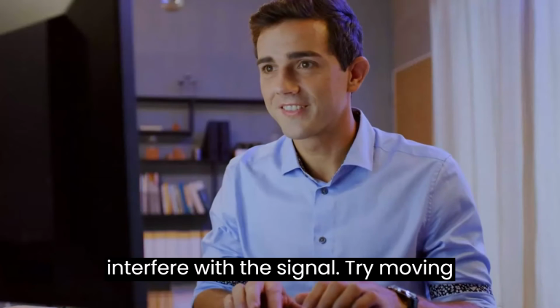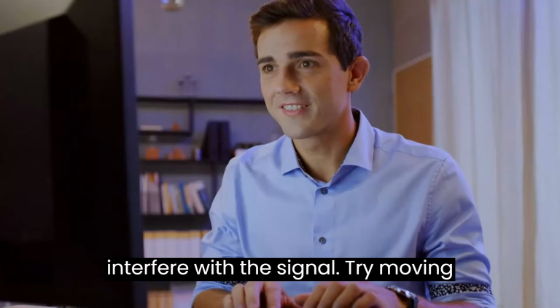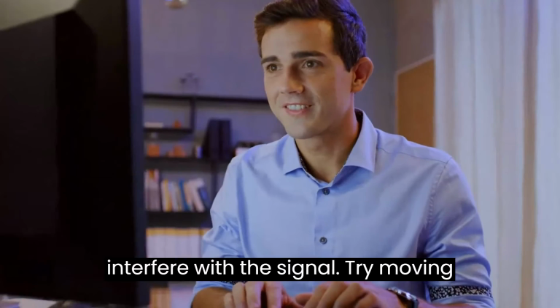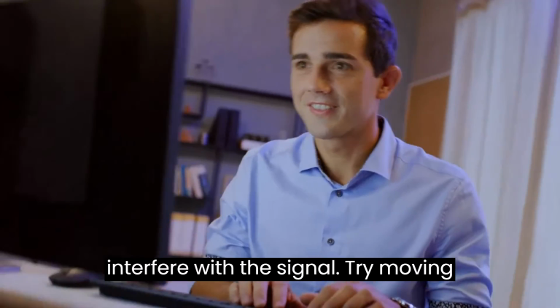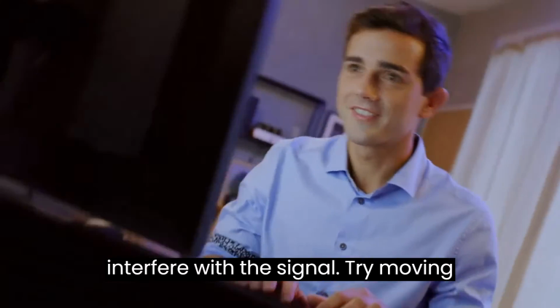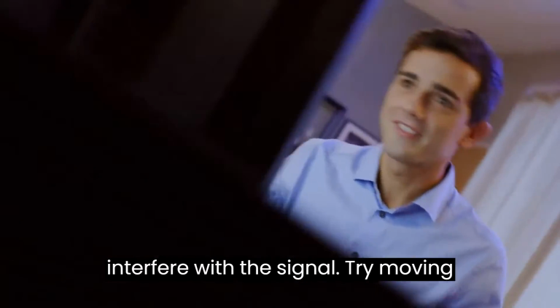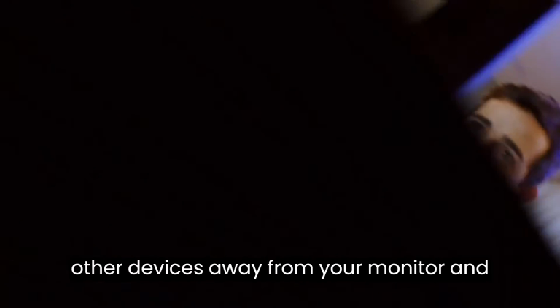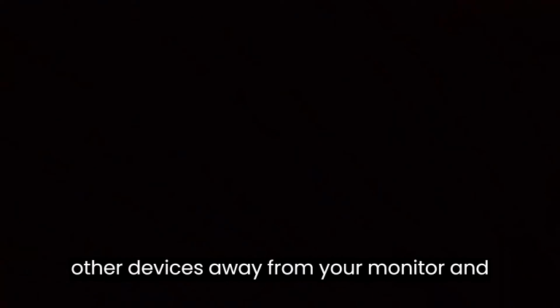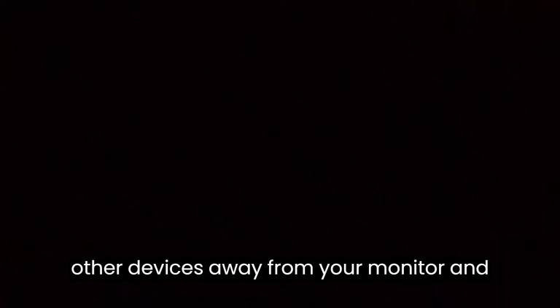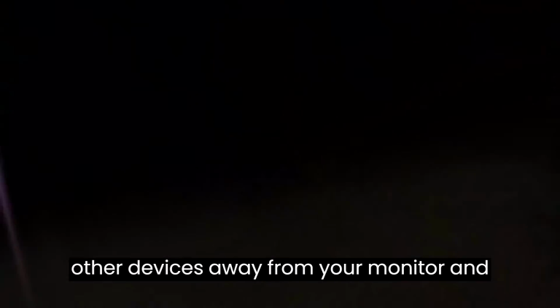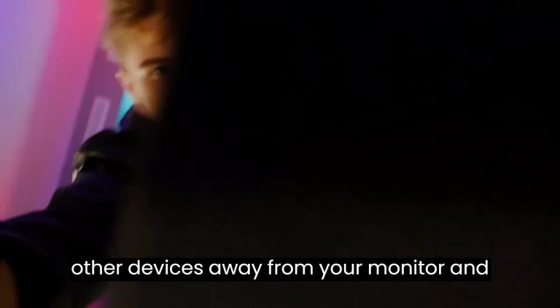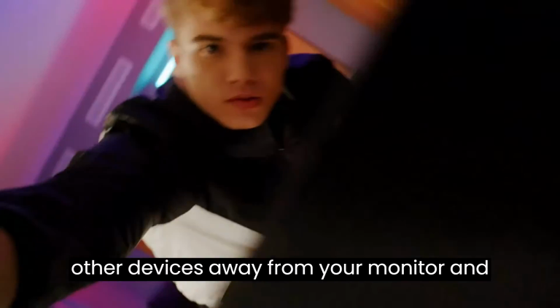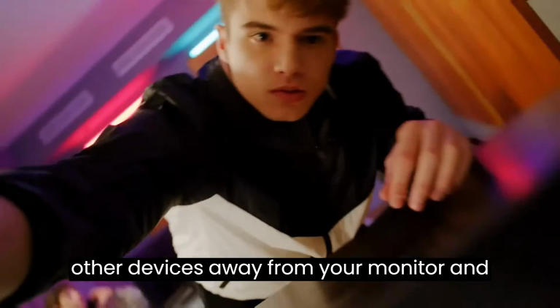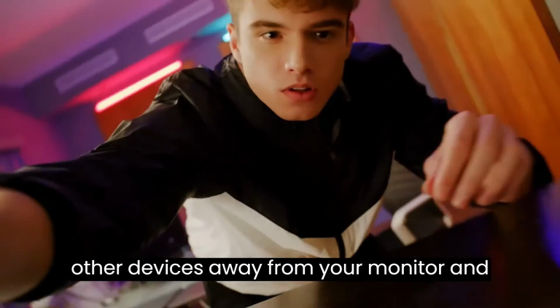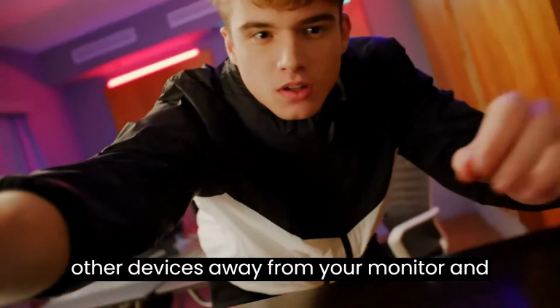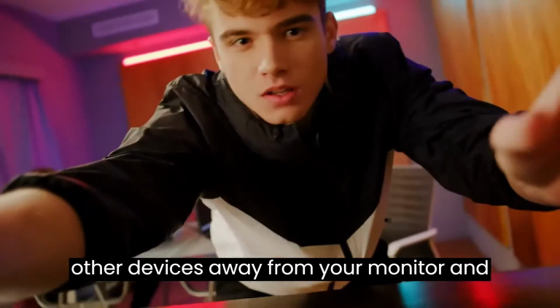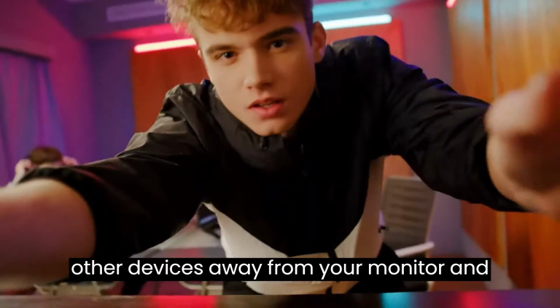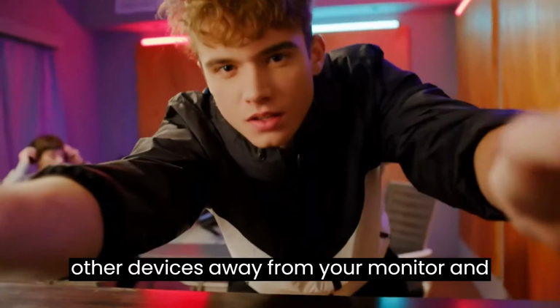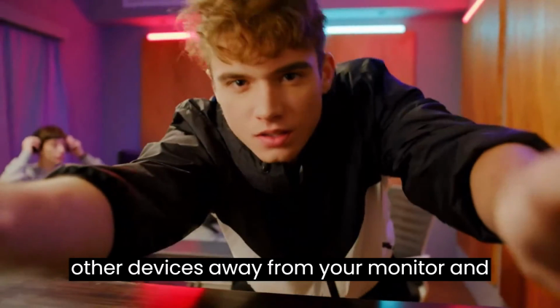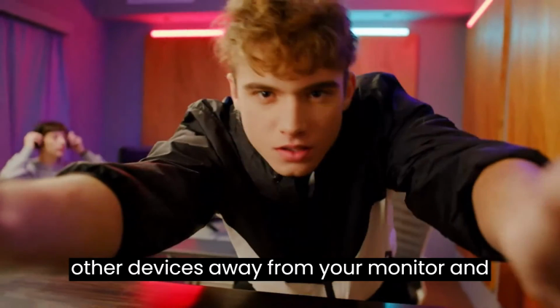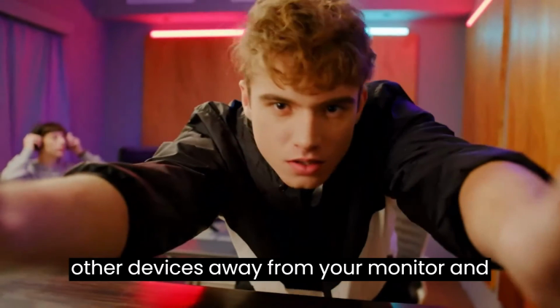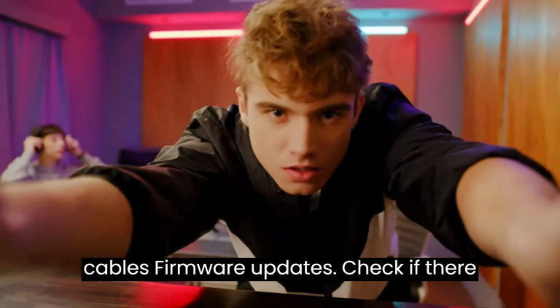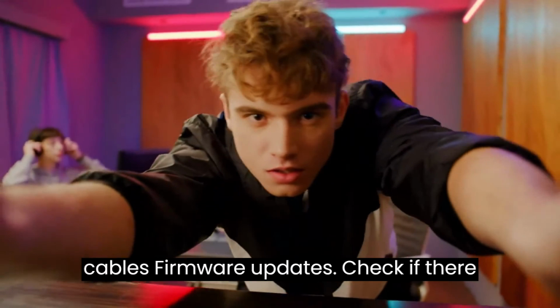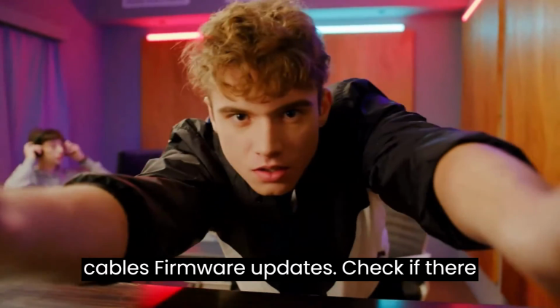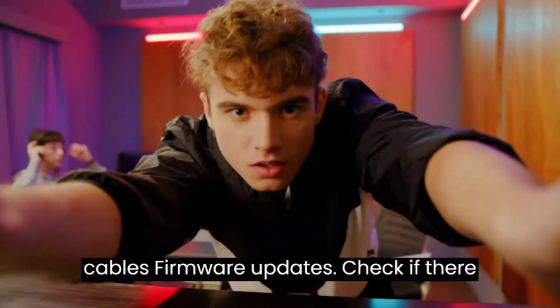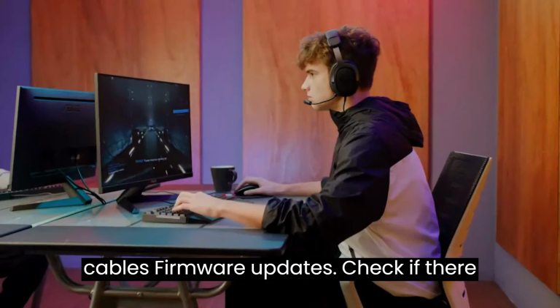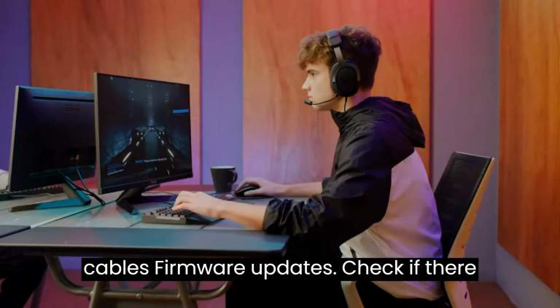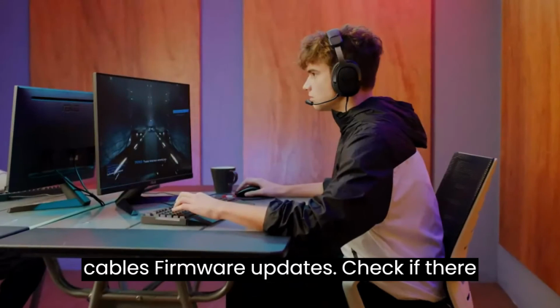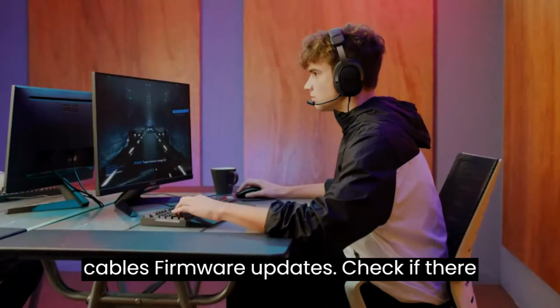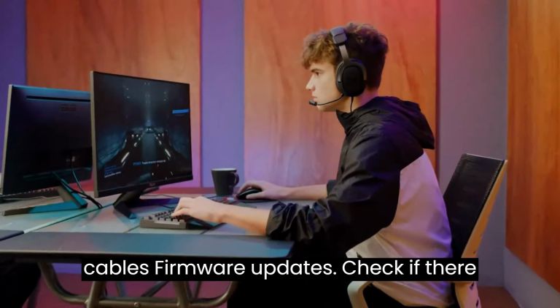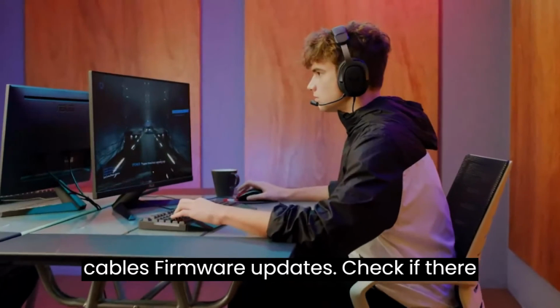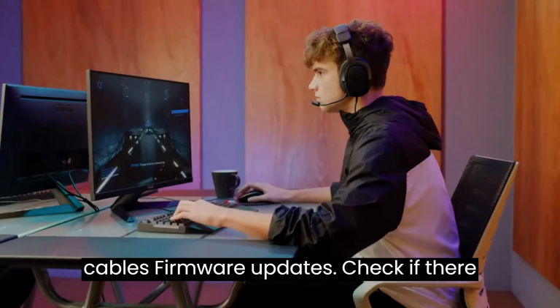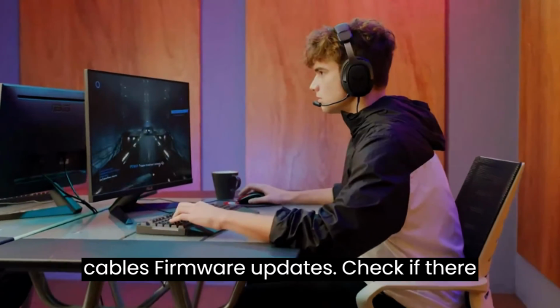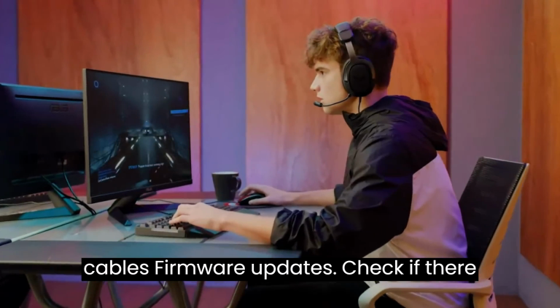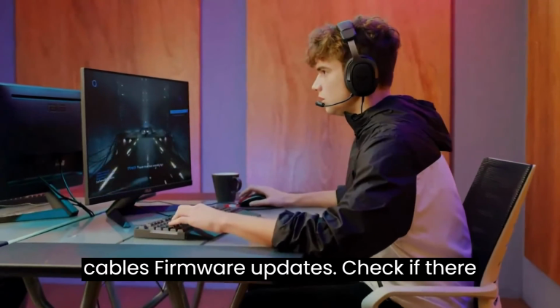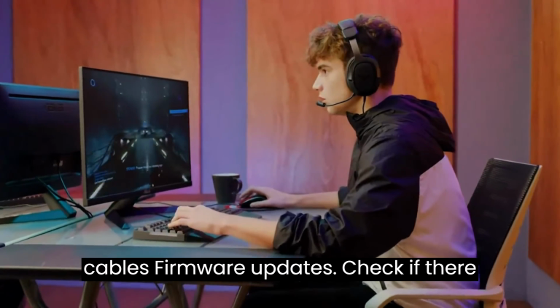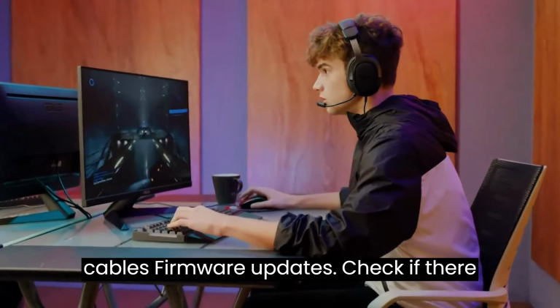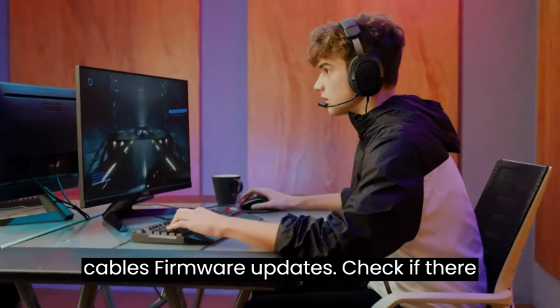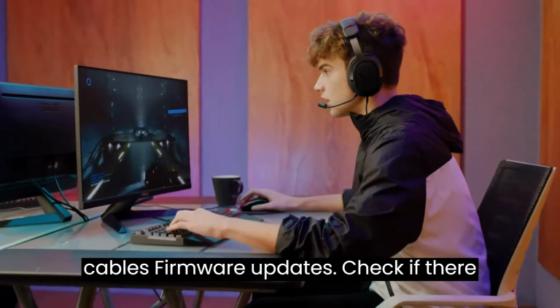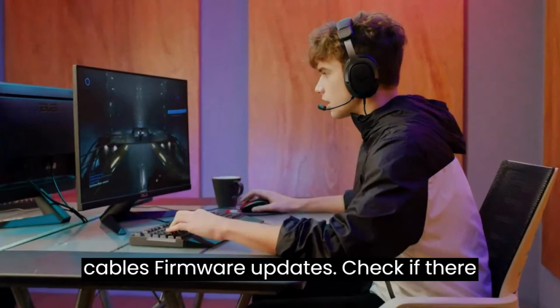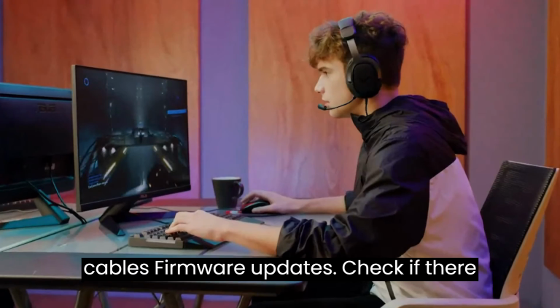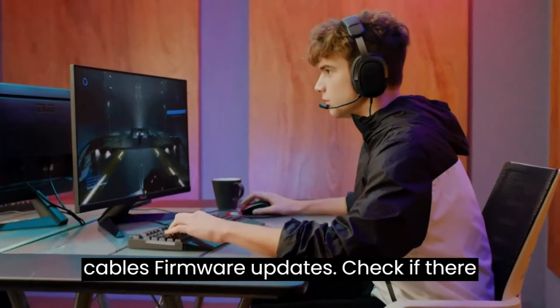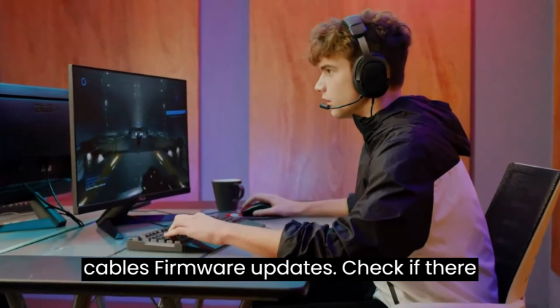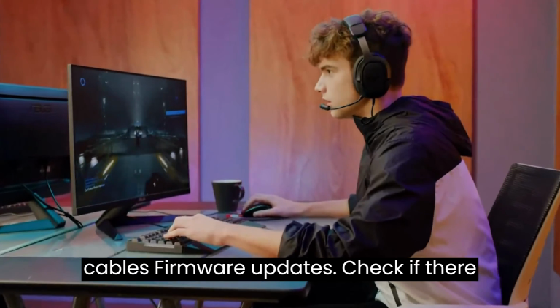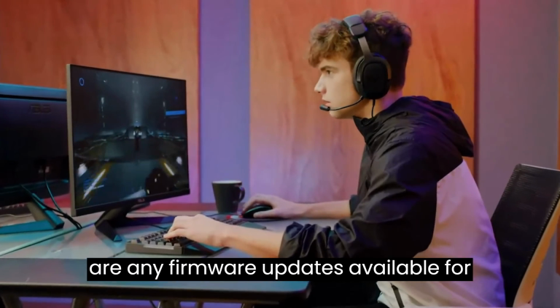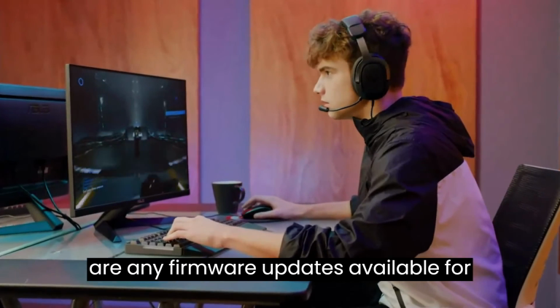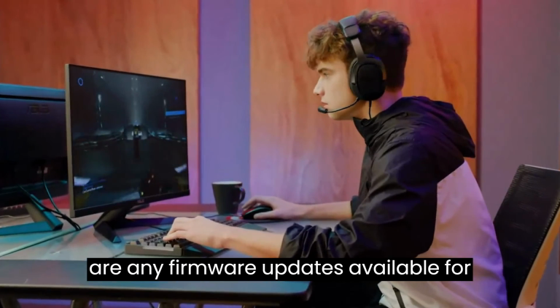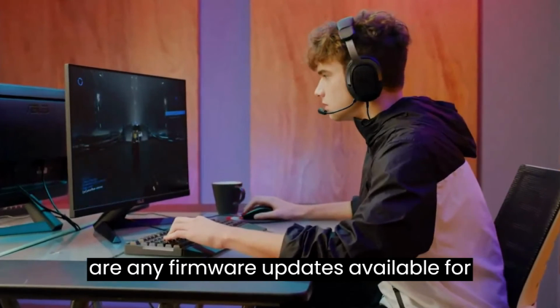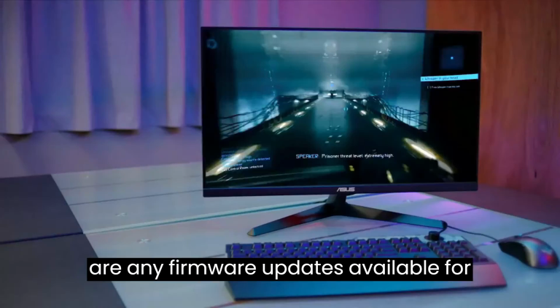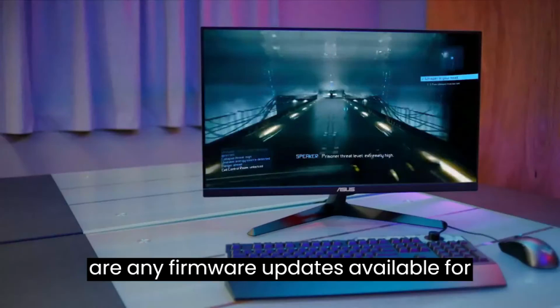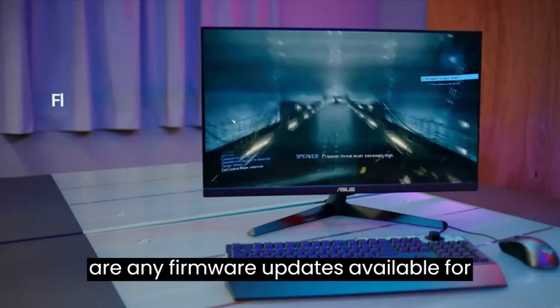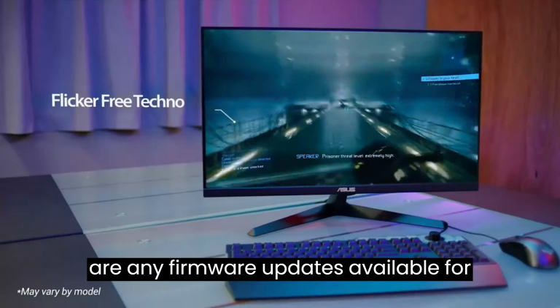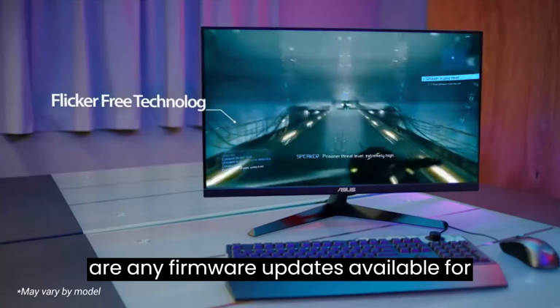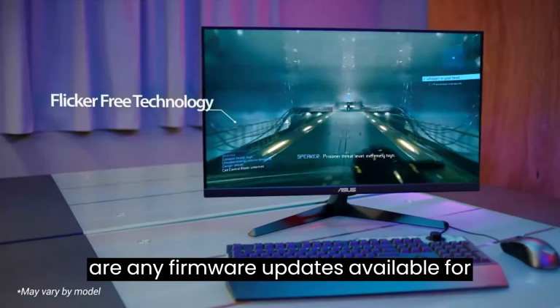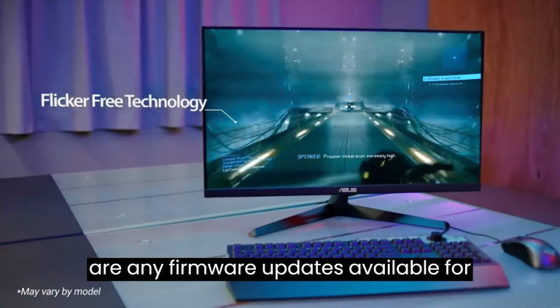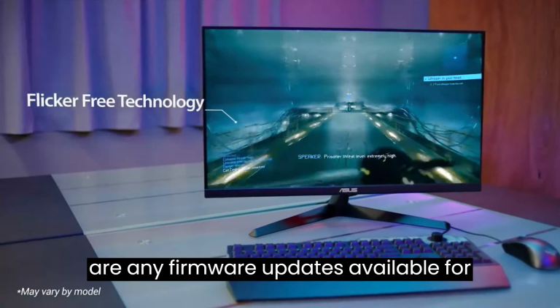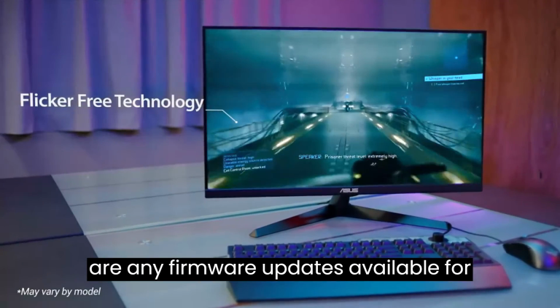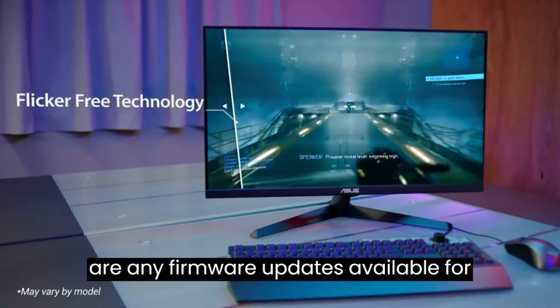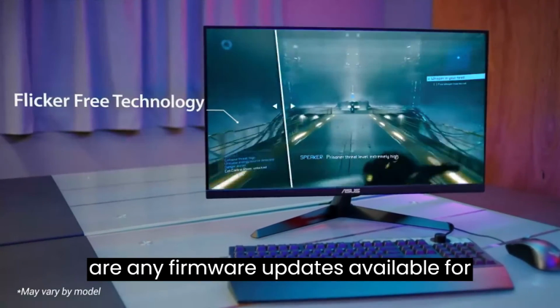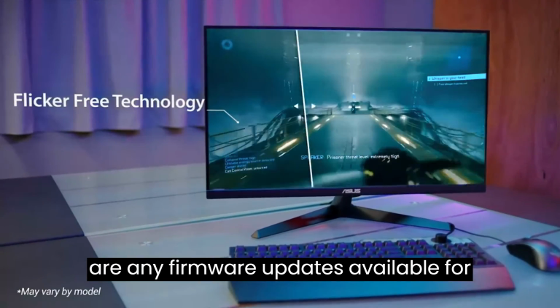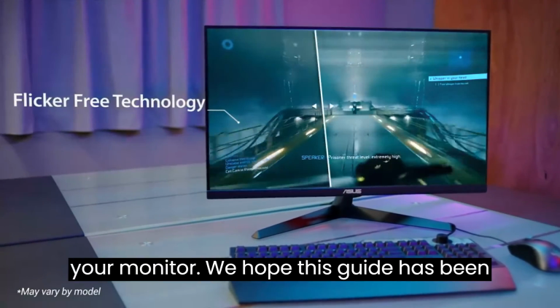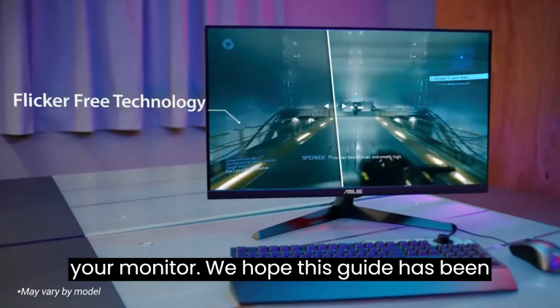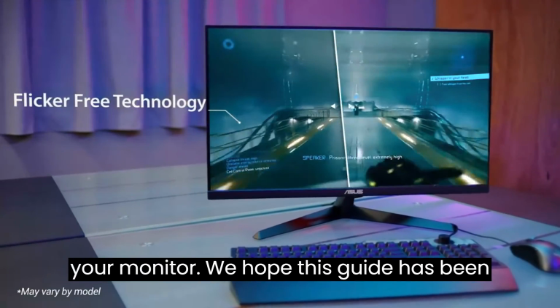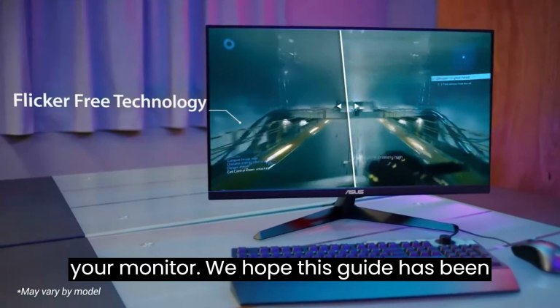Try moving other devices away from your monitor and cables to reduce interference. Also check if there are any firmware updates available for your monitor, as these can resolve signal-related issues.